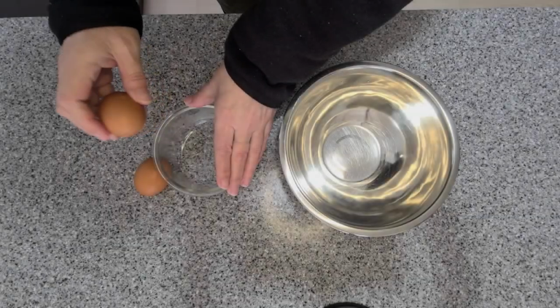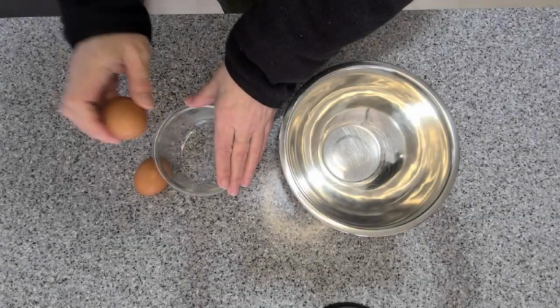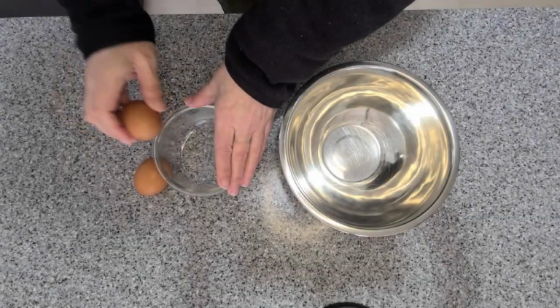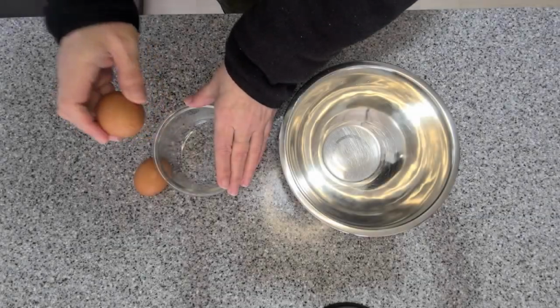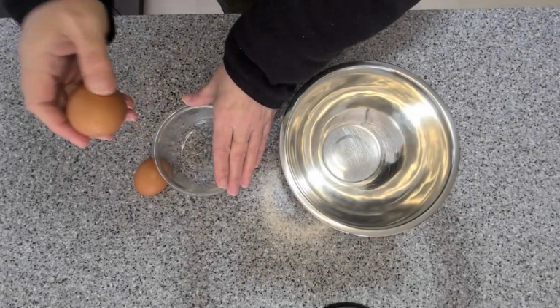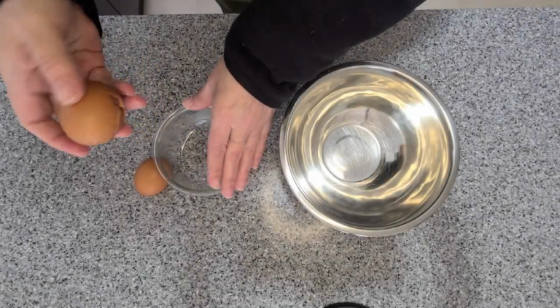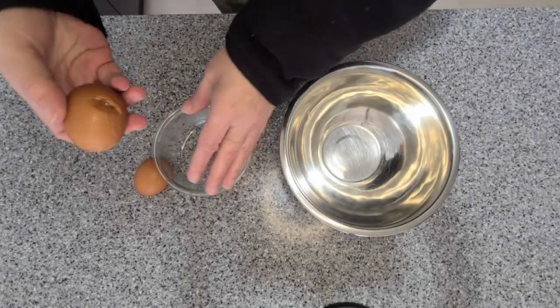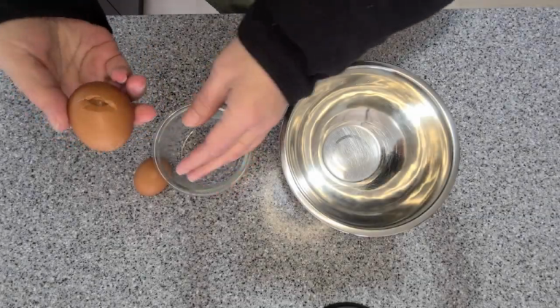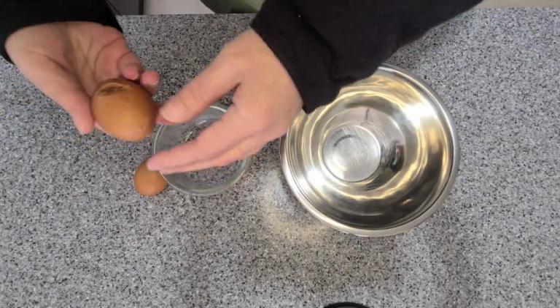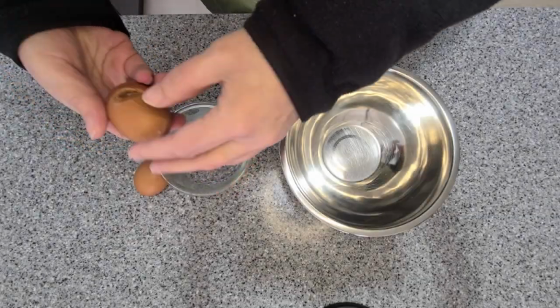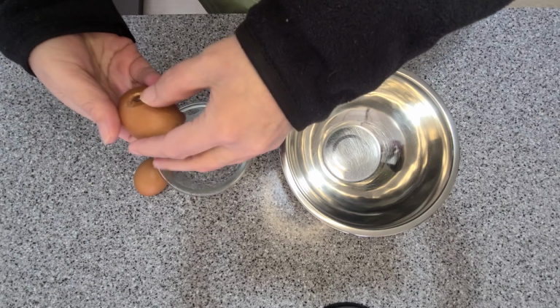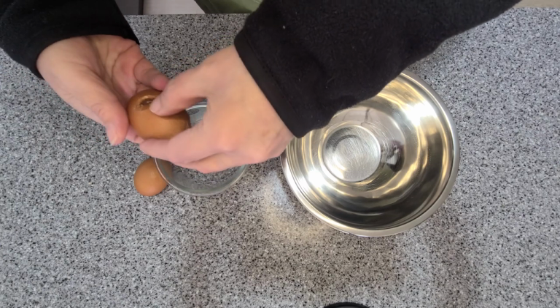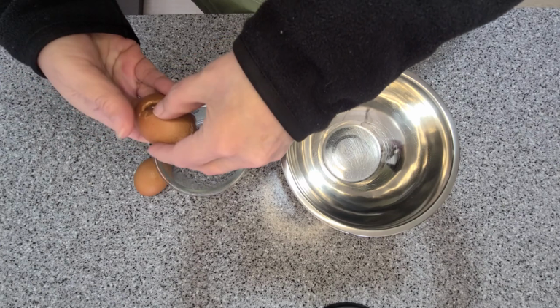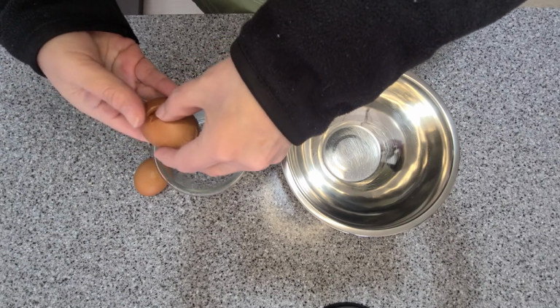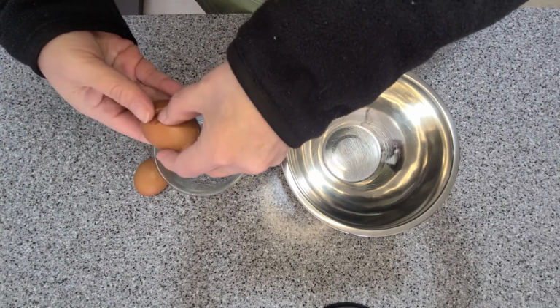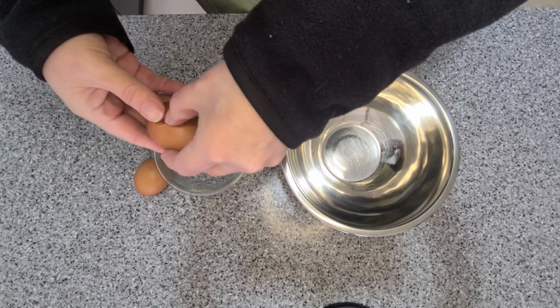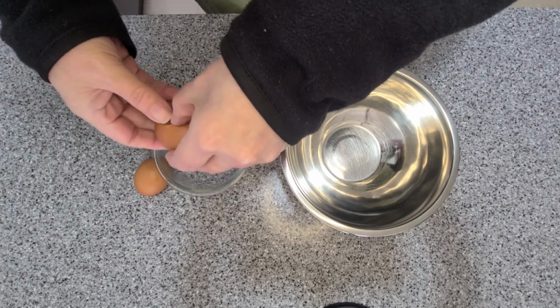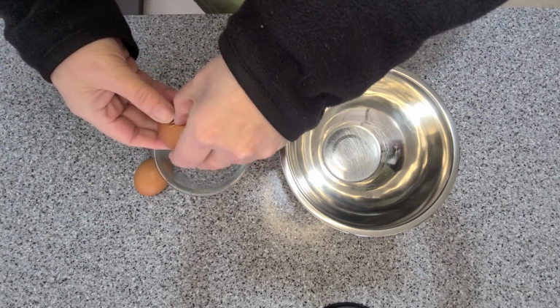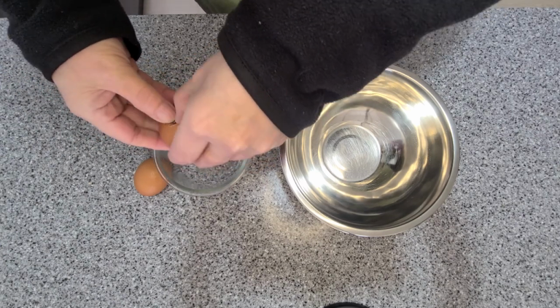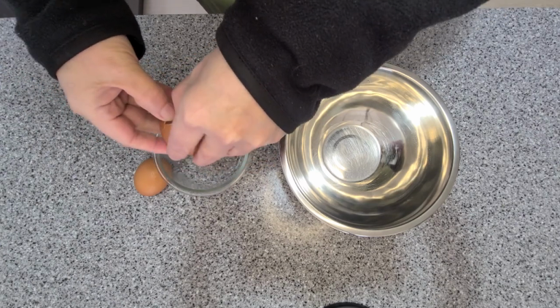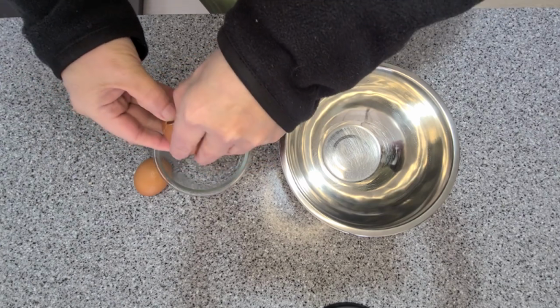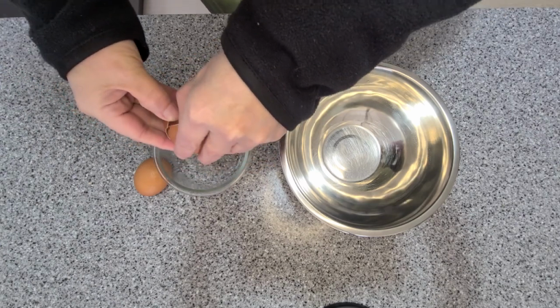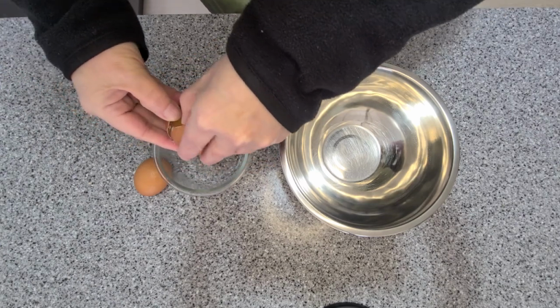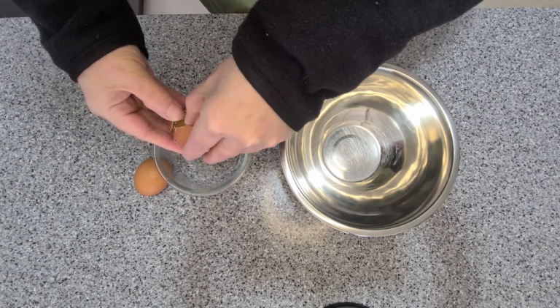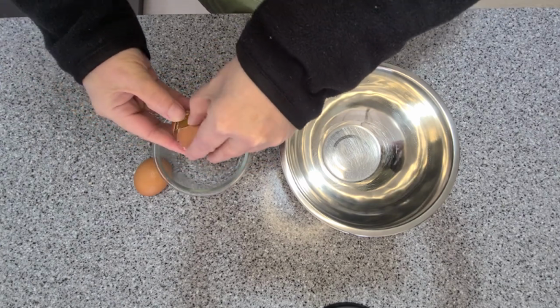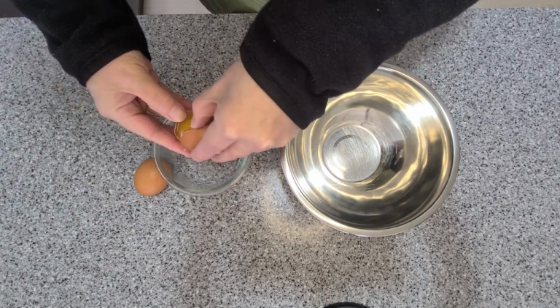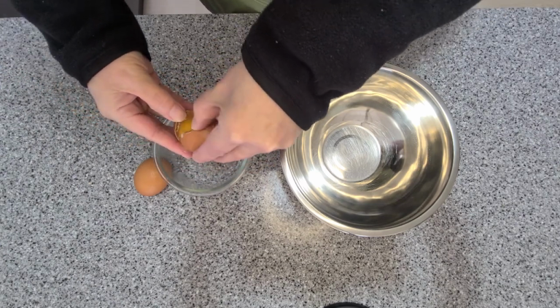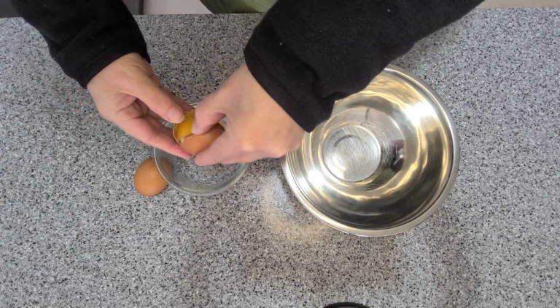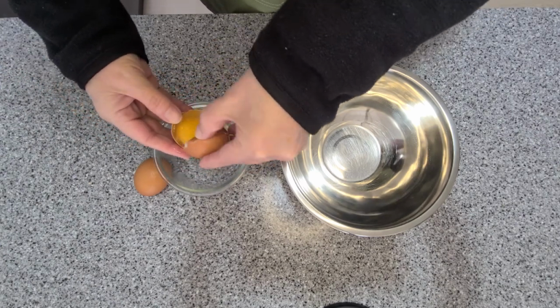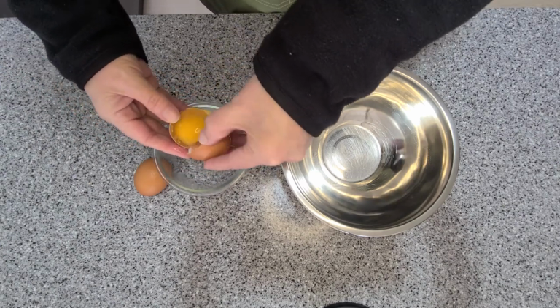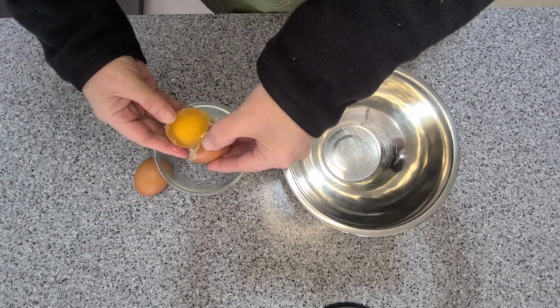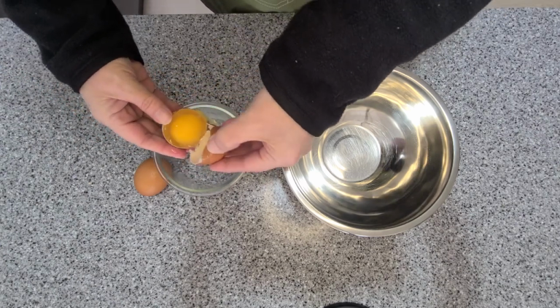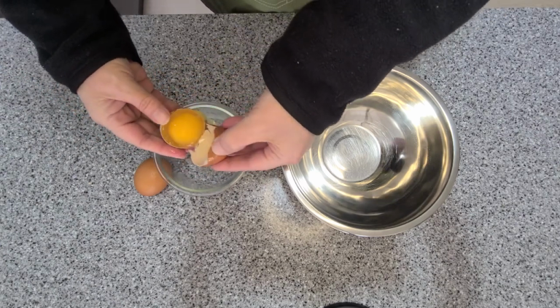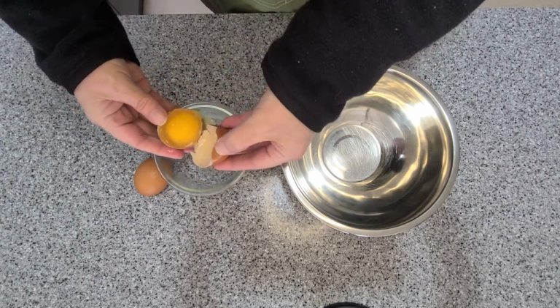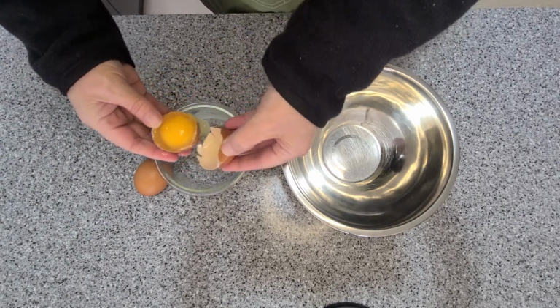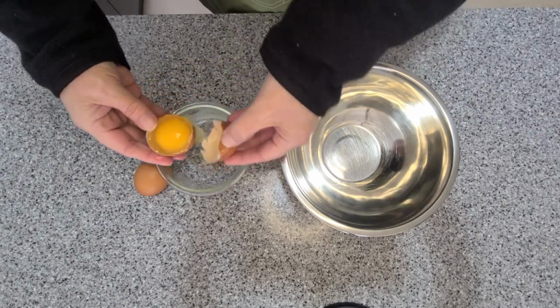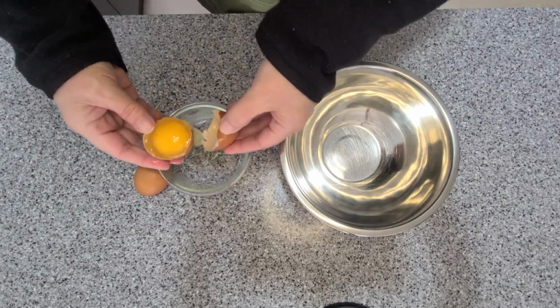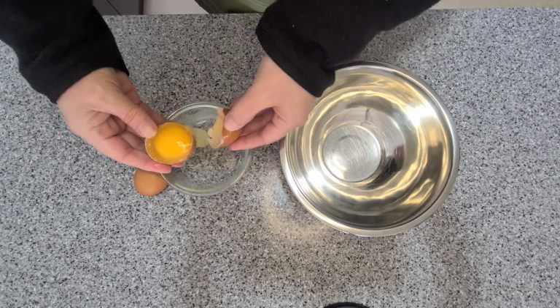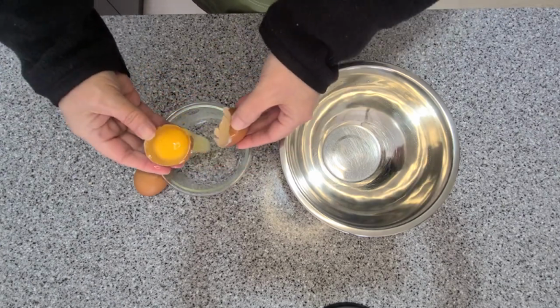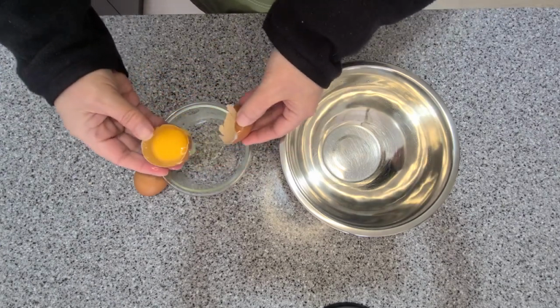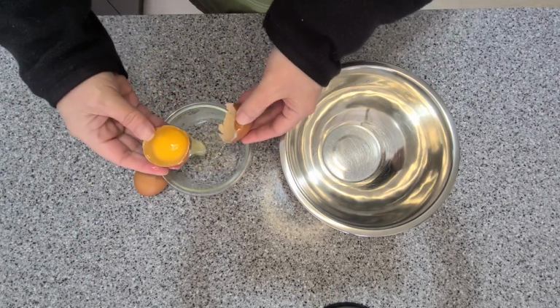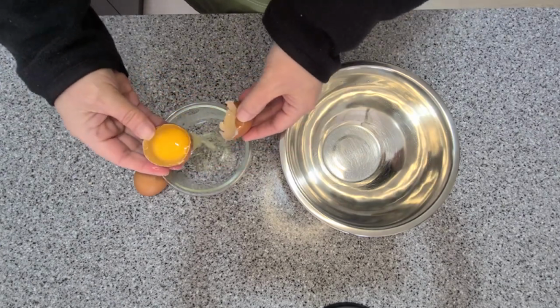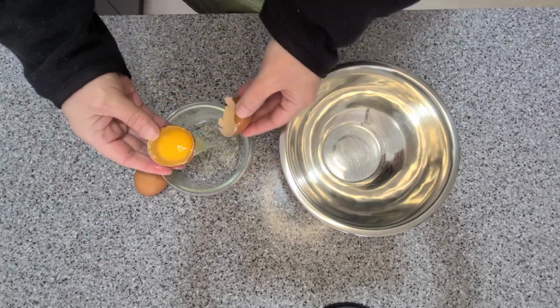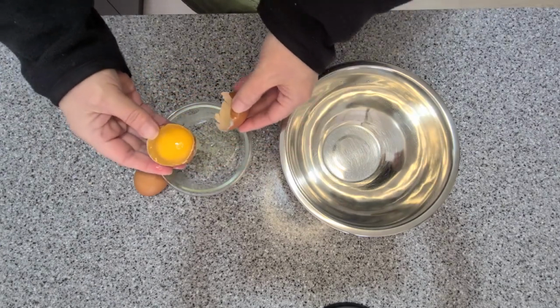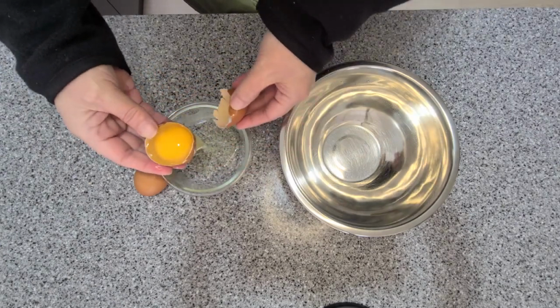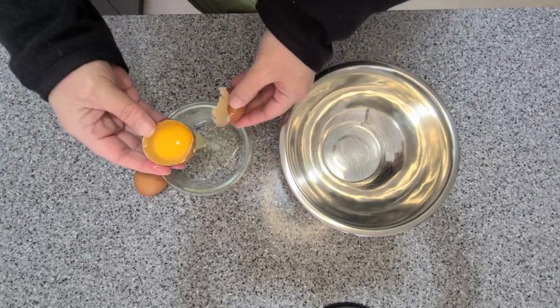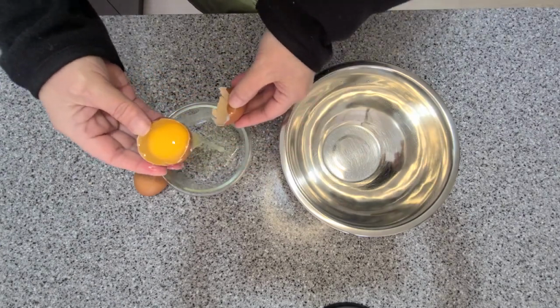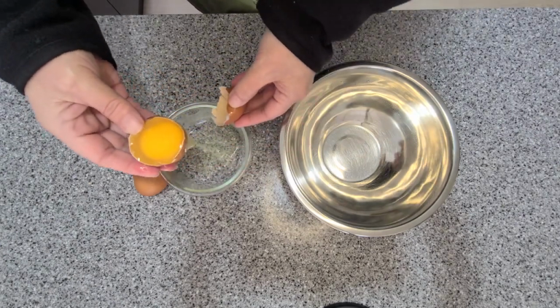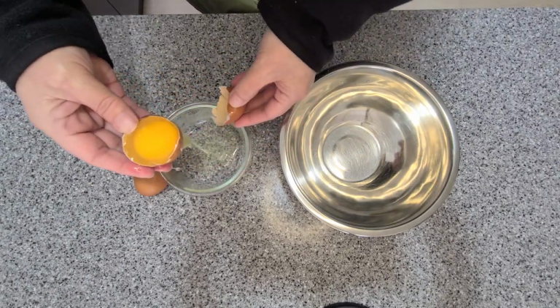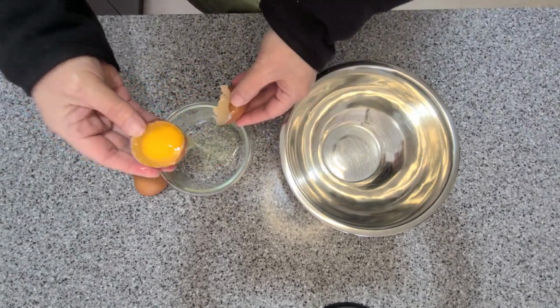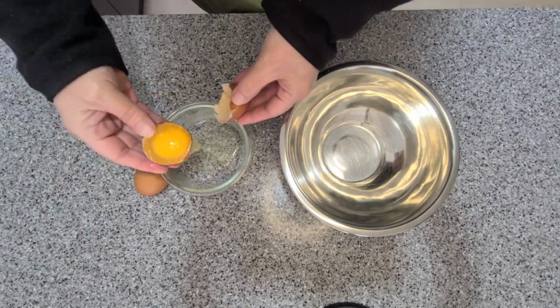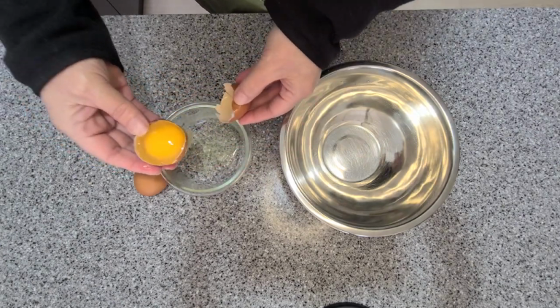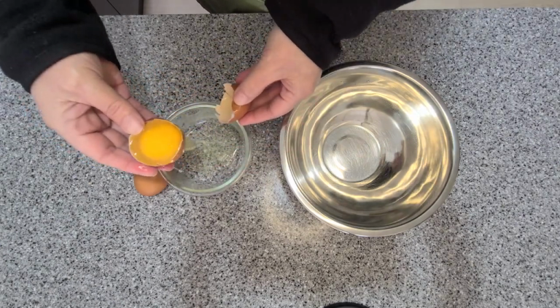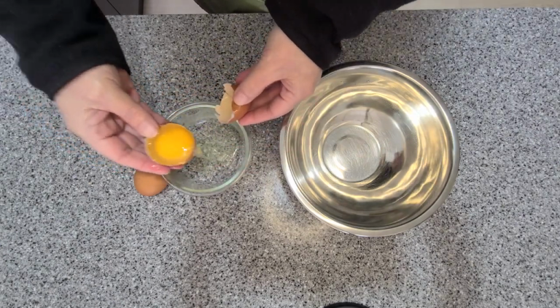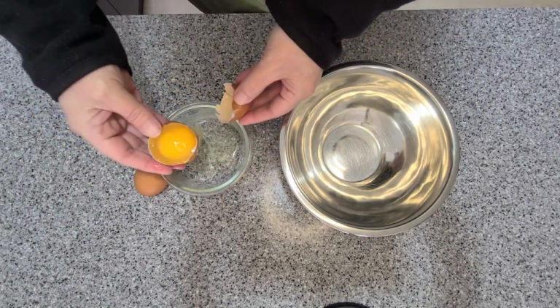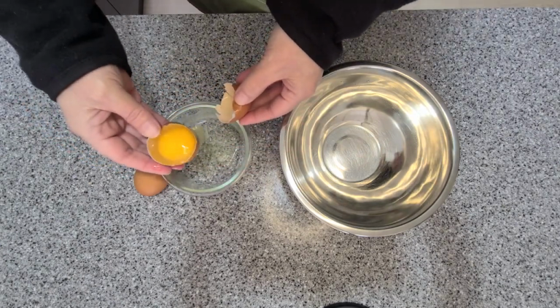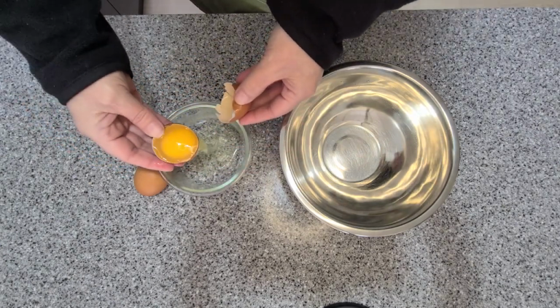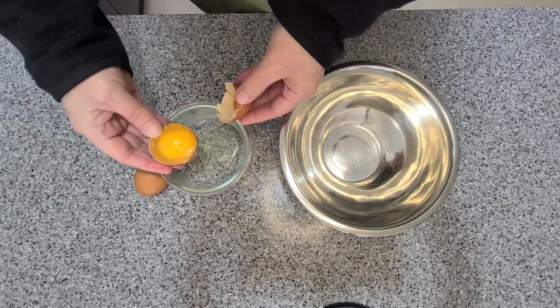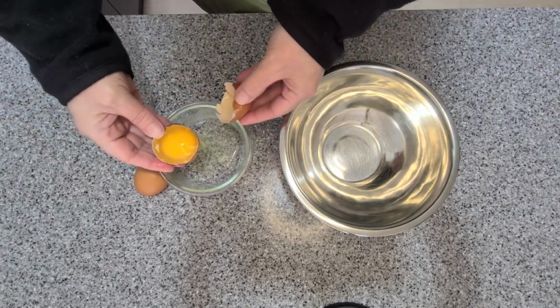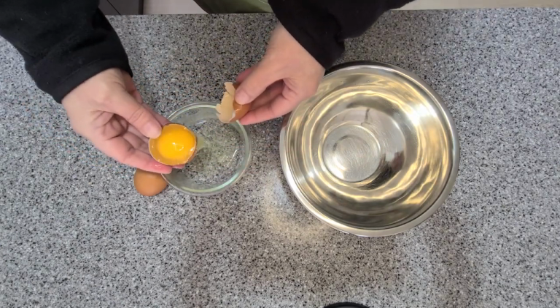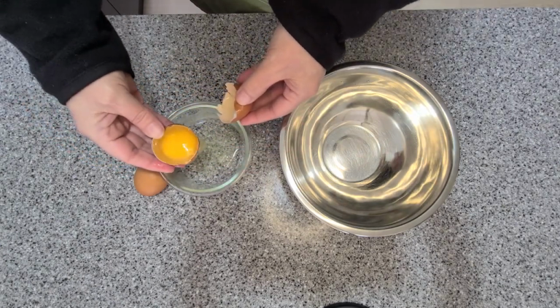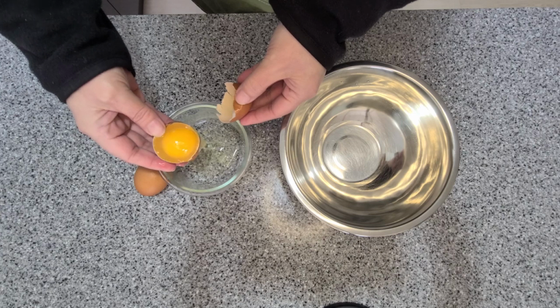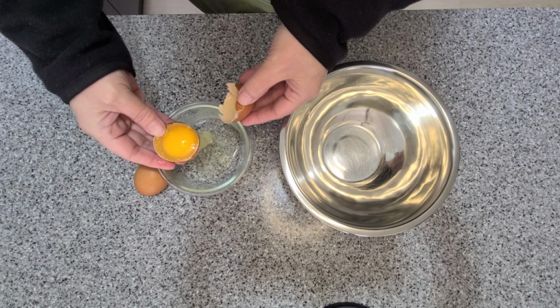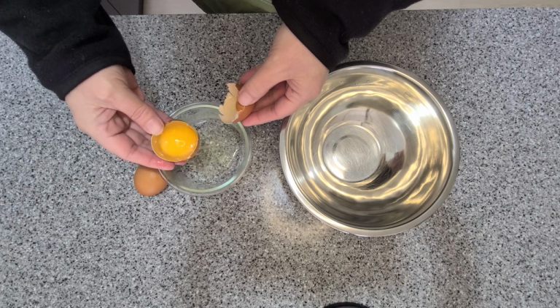Okay, let's get started with the hardest part. Let's make the hollandaise sauce. Start by separating the egg whites.